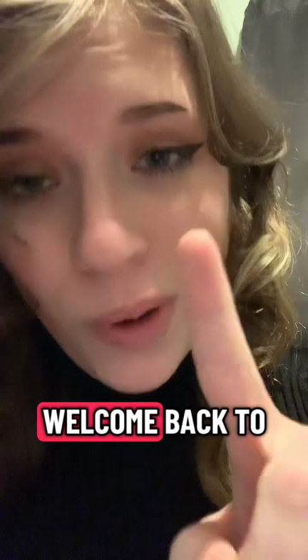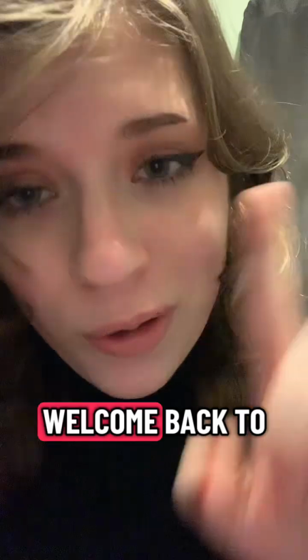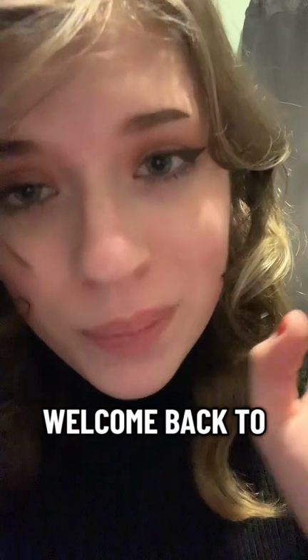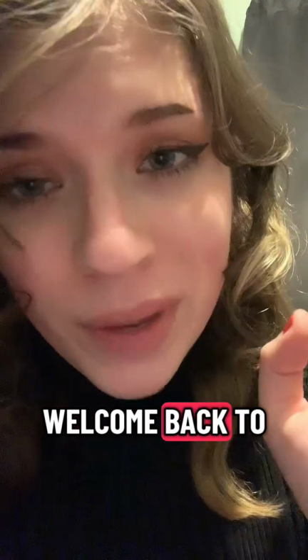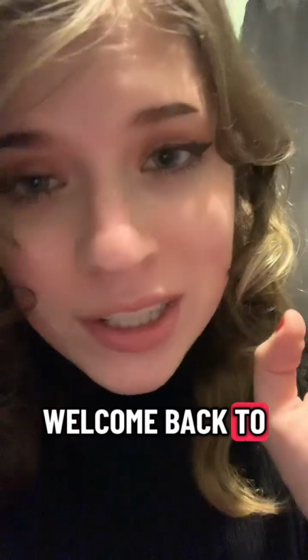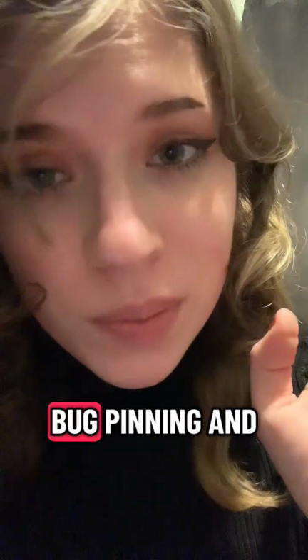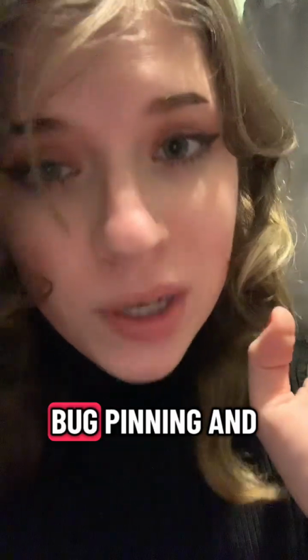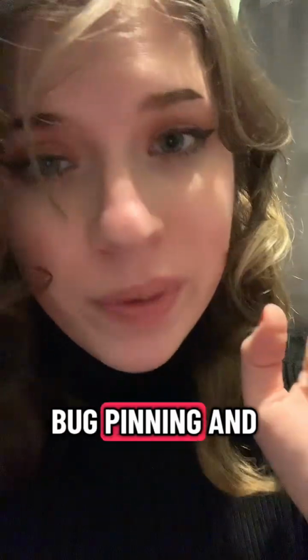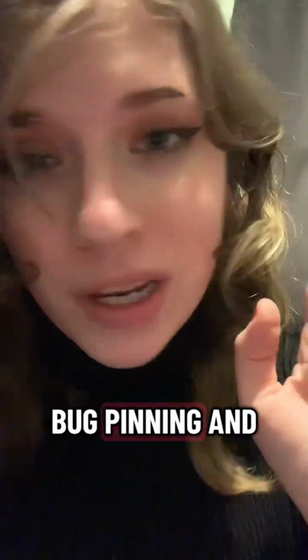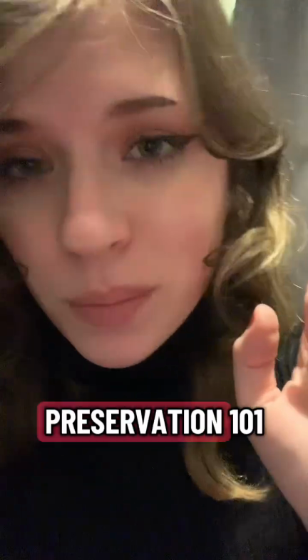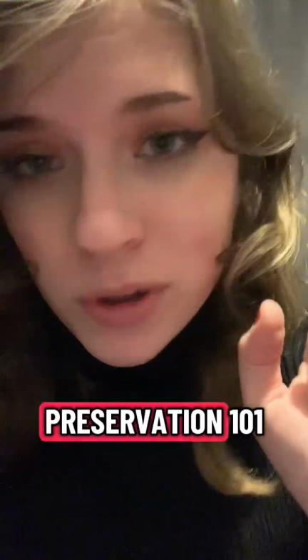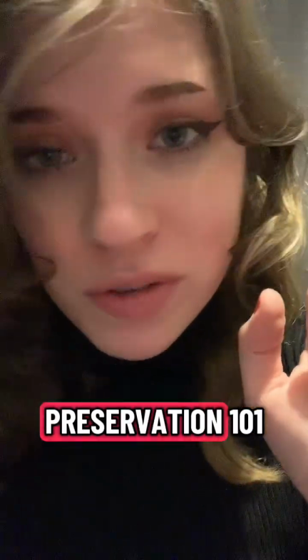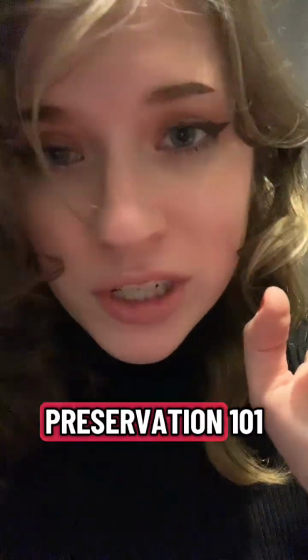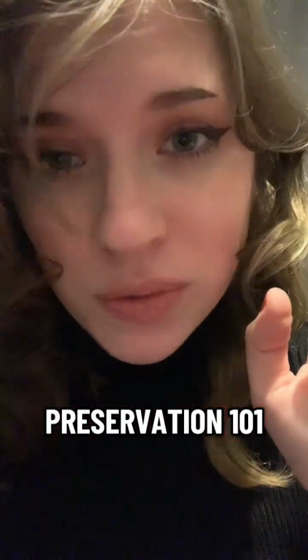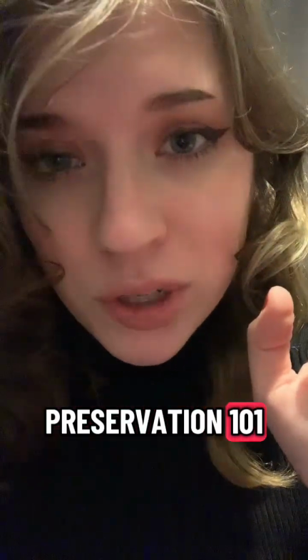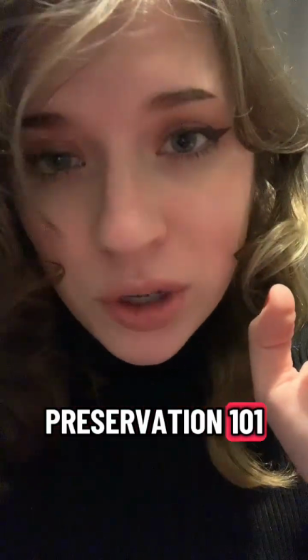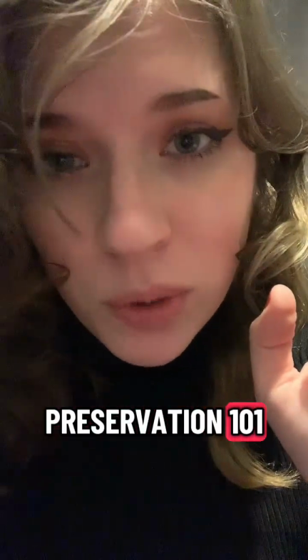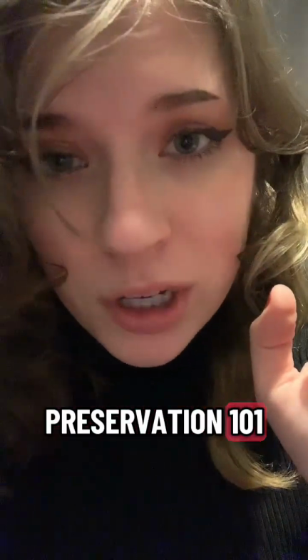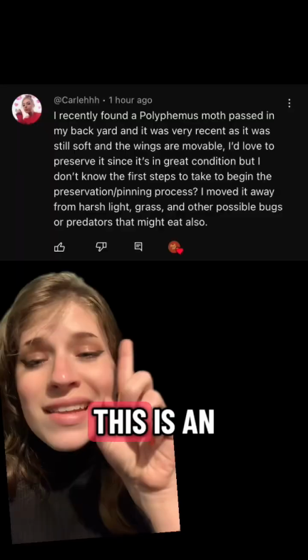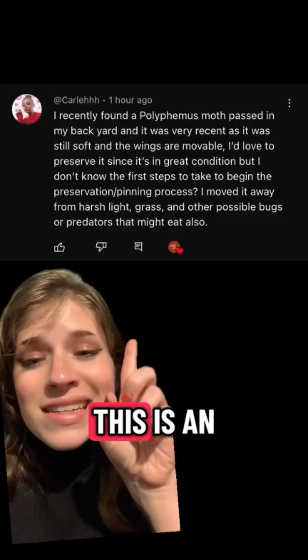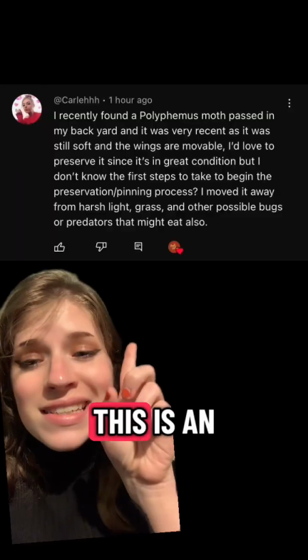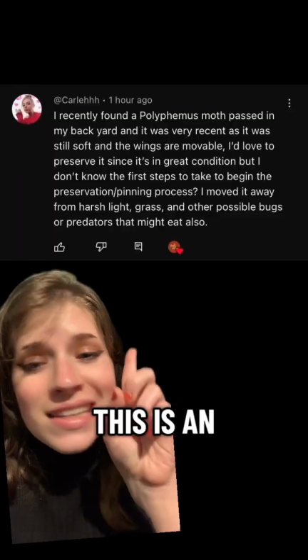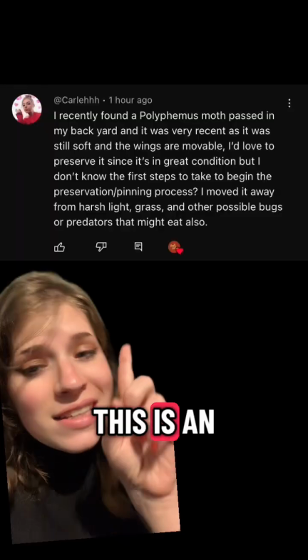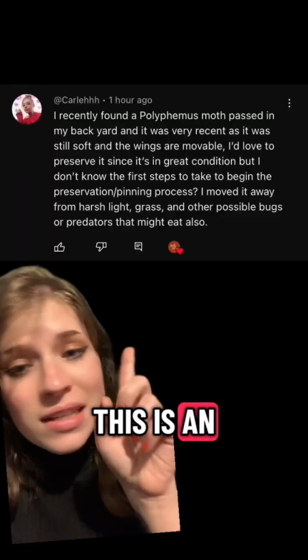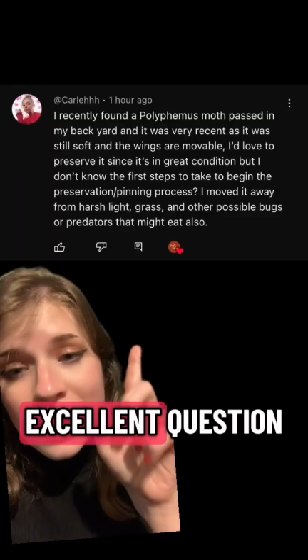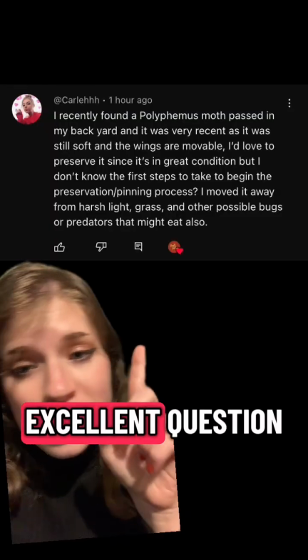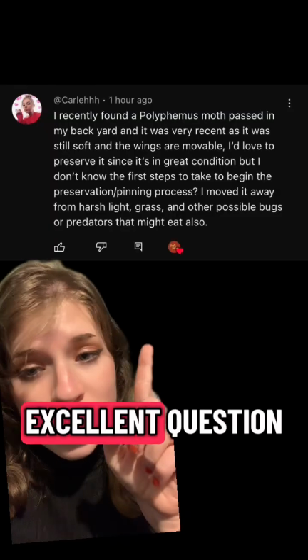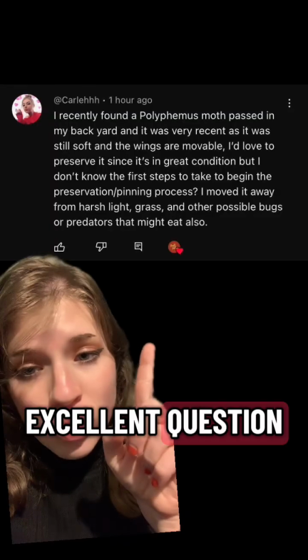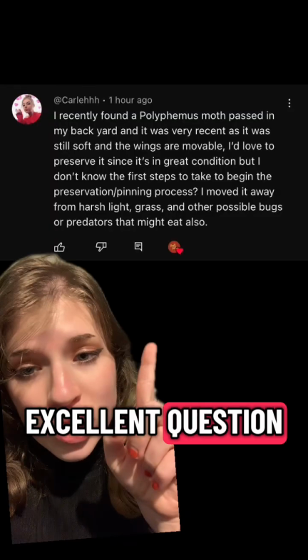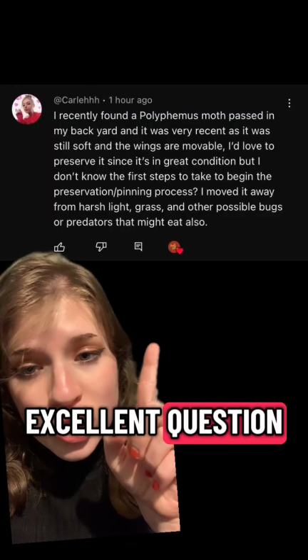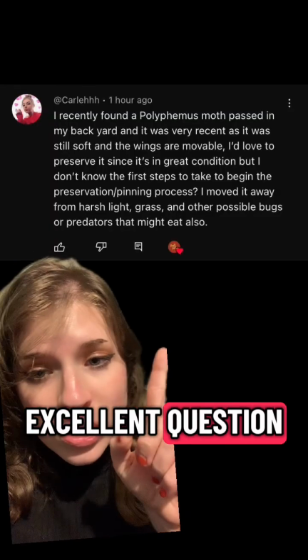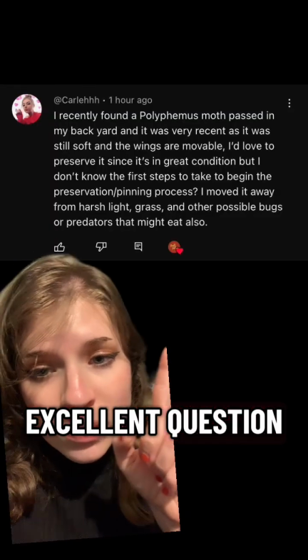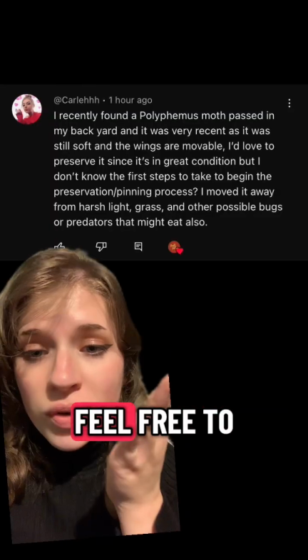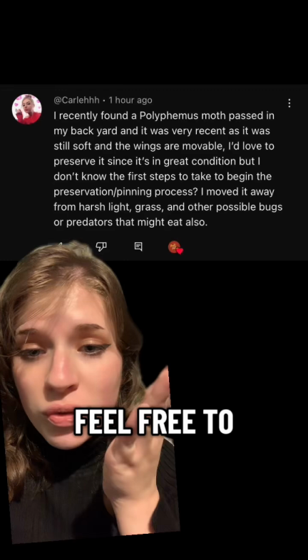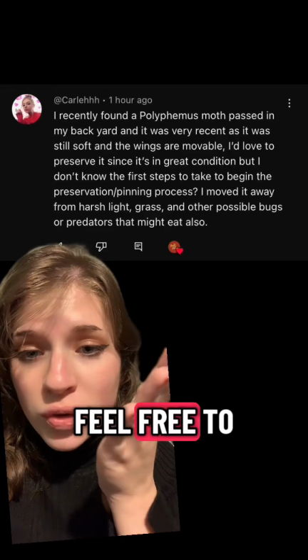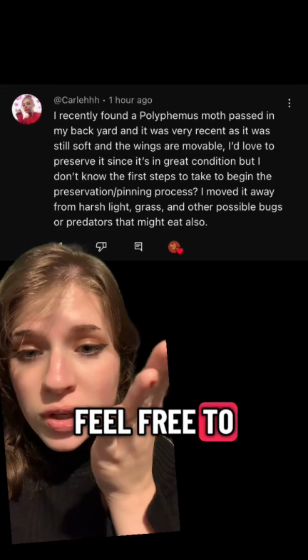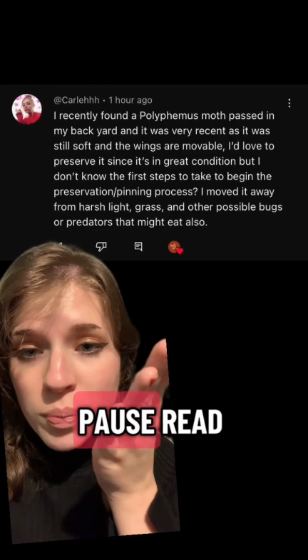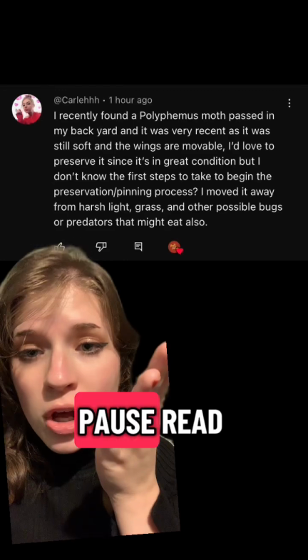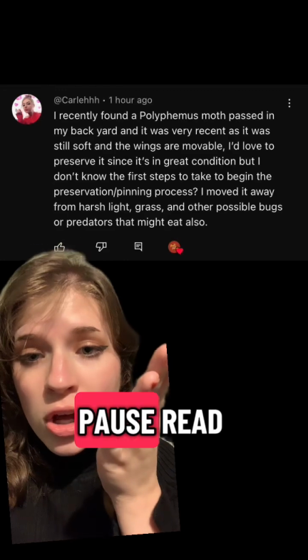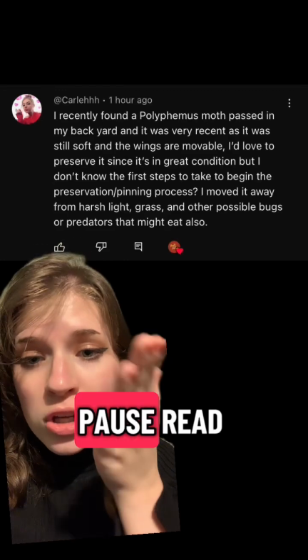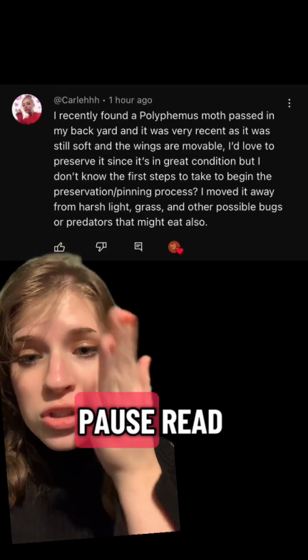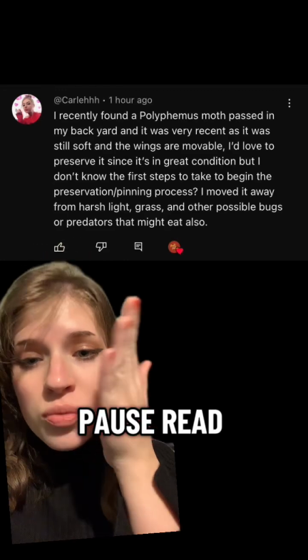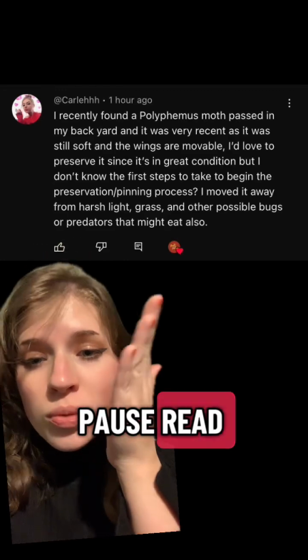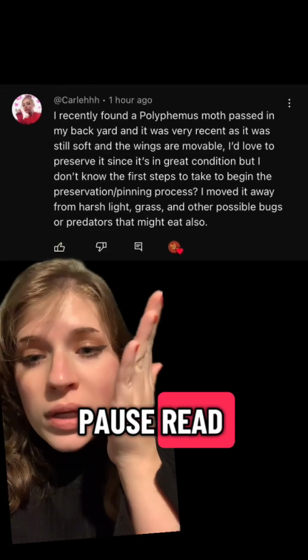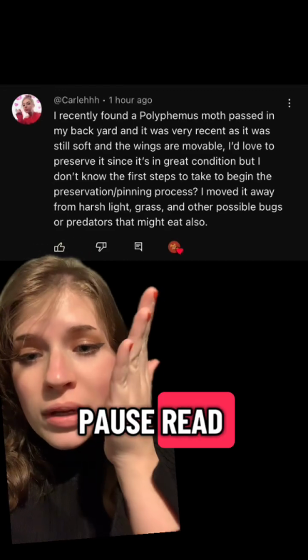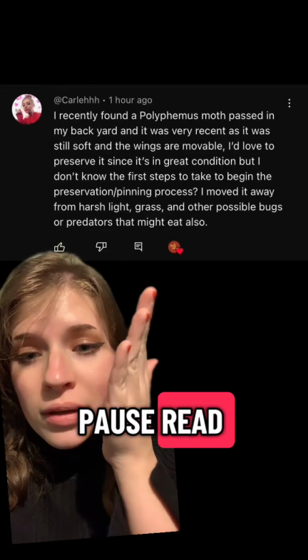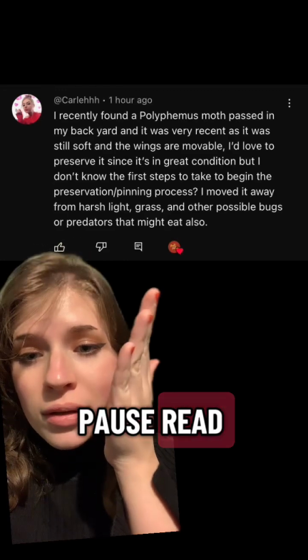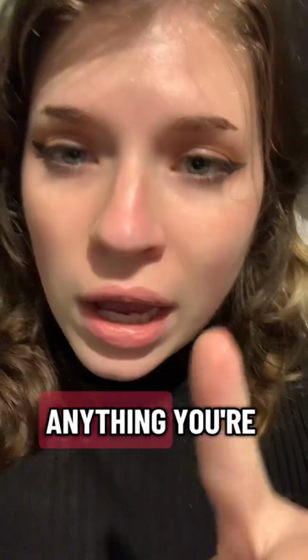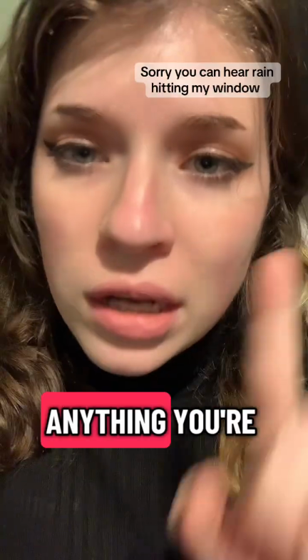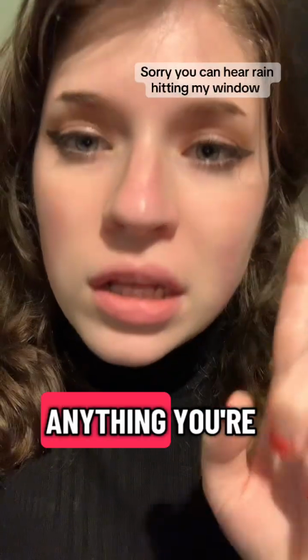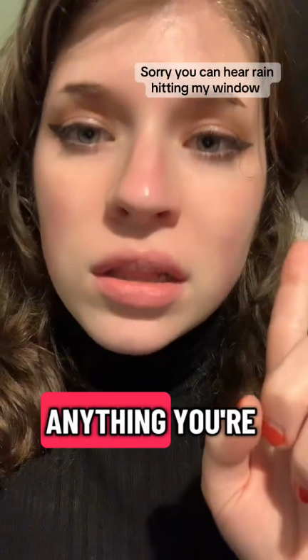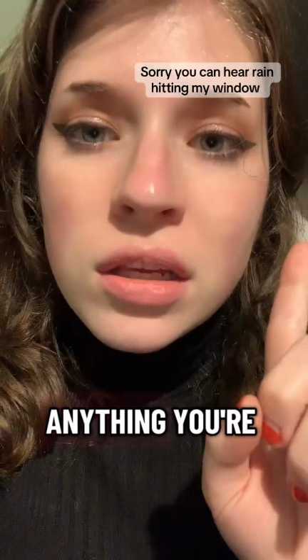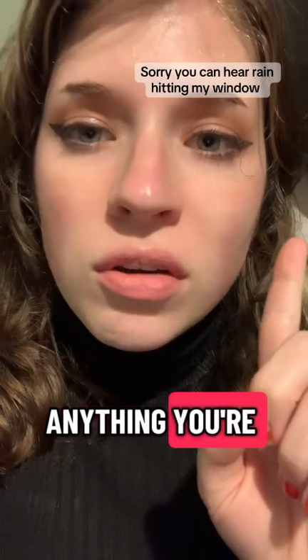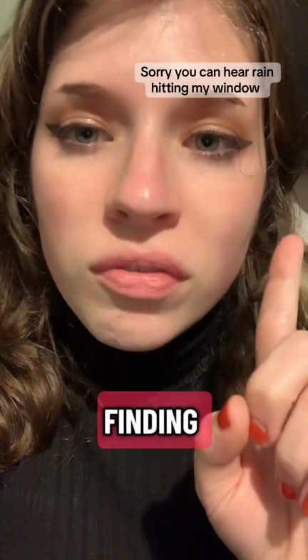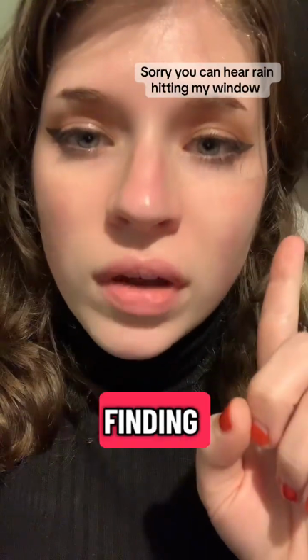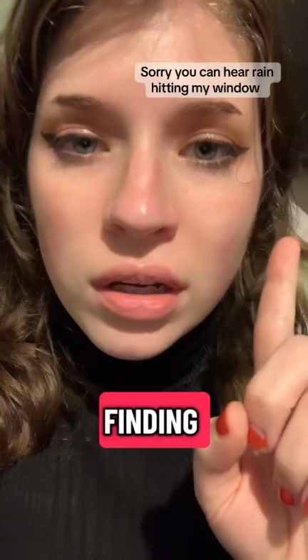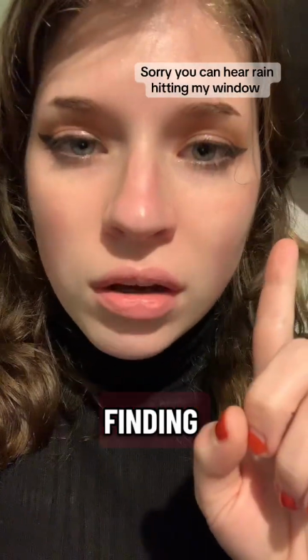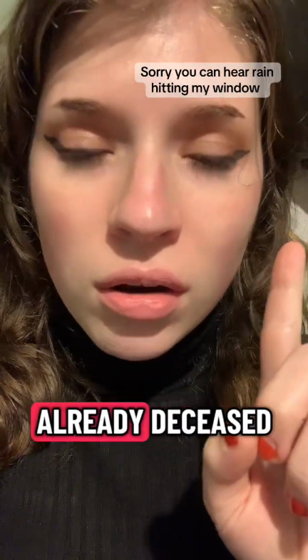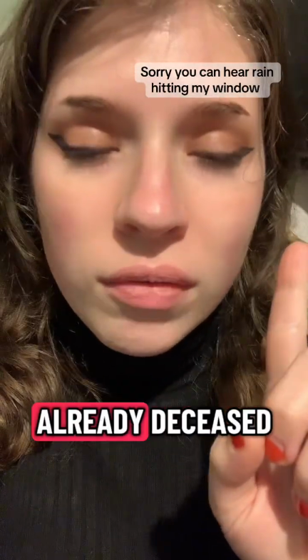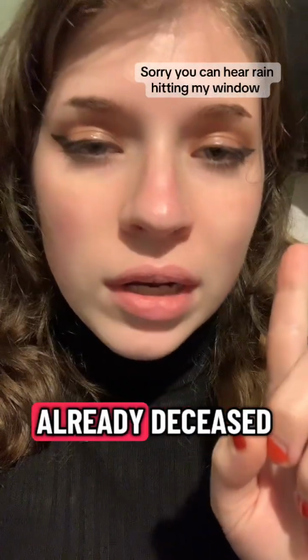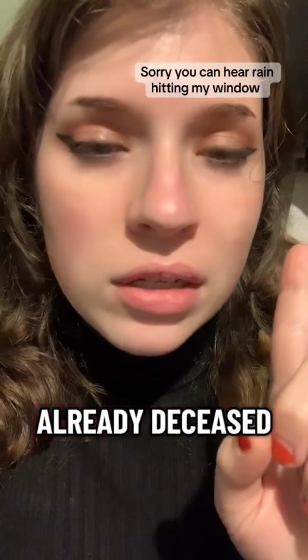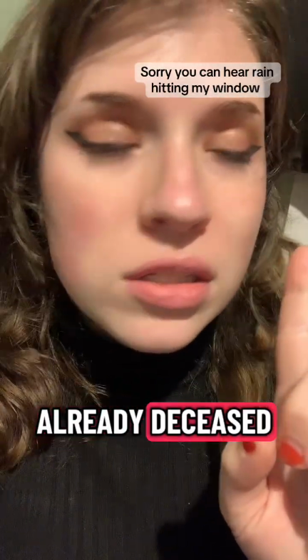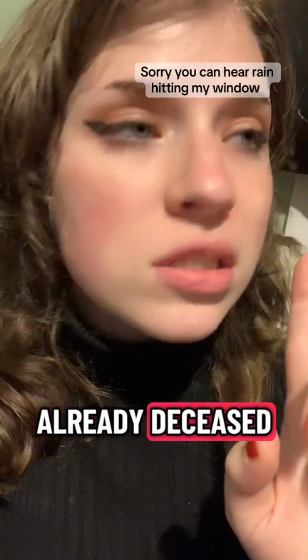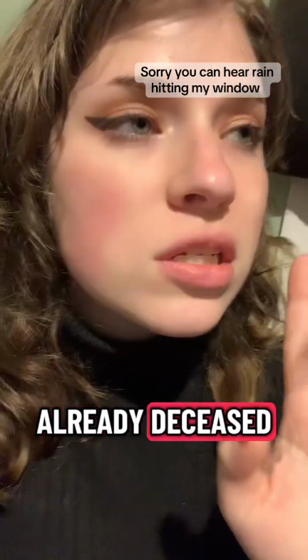Welcome back to Bug Penningham Preservation 101. This is an excellent question — feel free to pause and read. Anything you're finding already deceased: